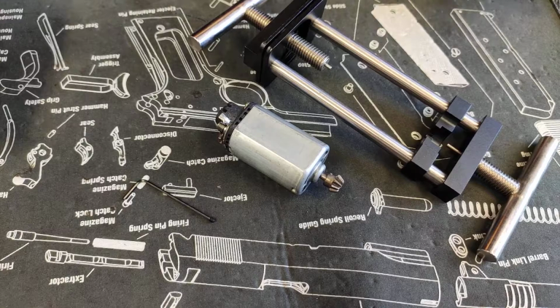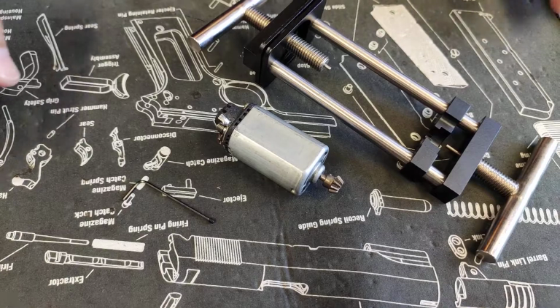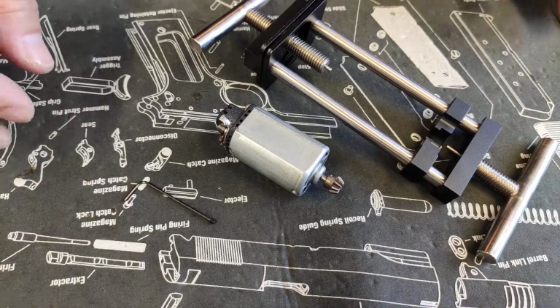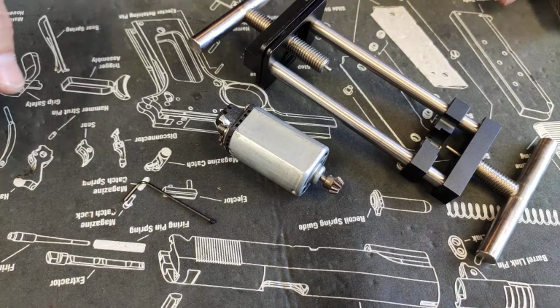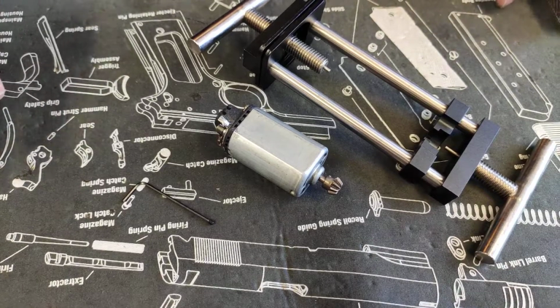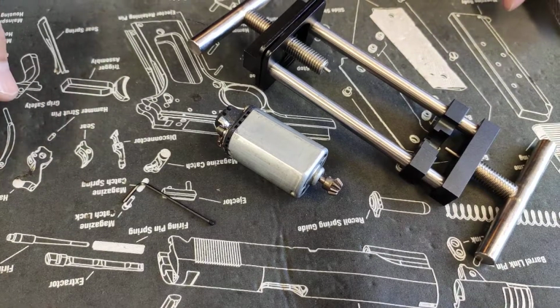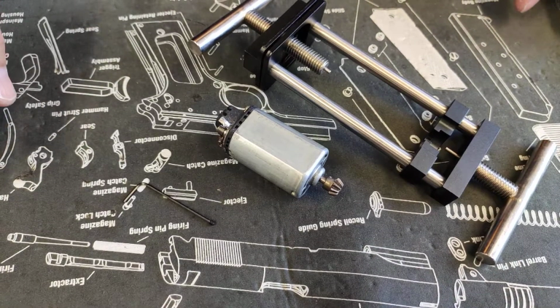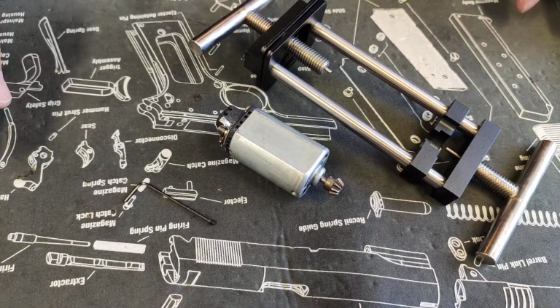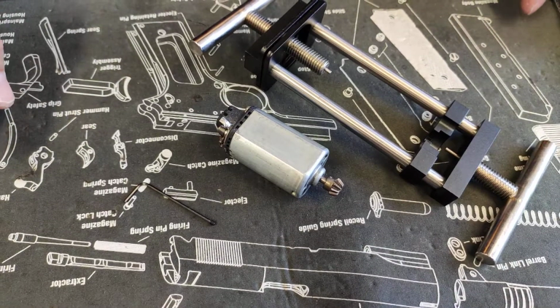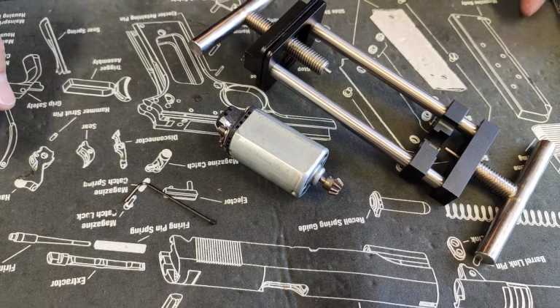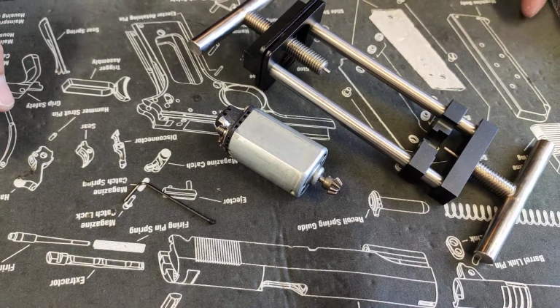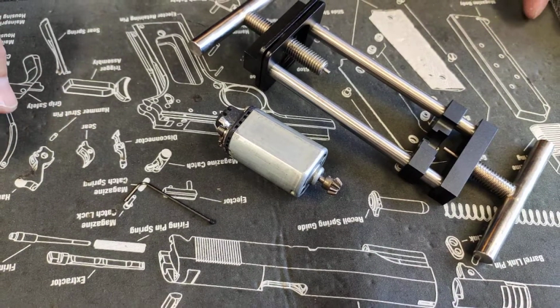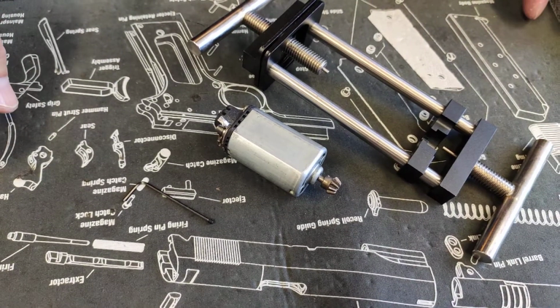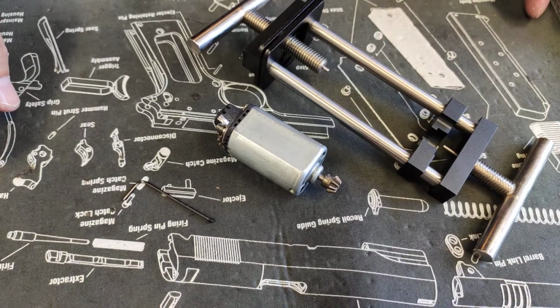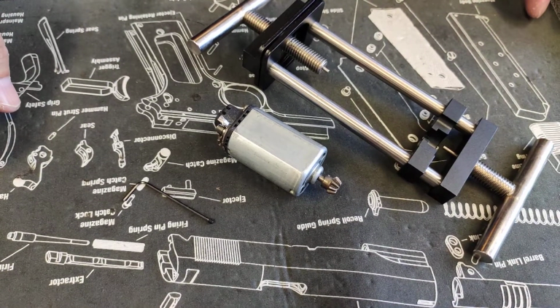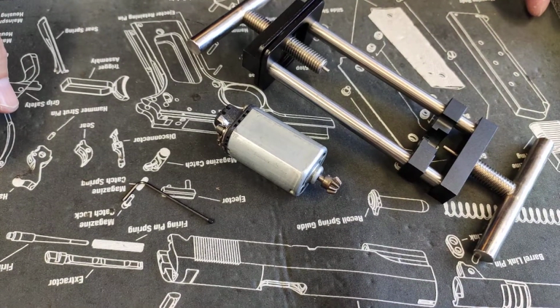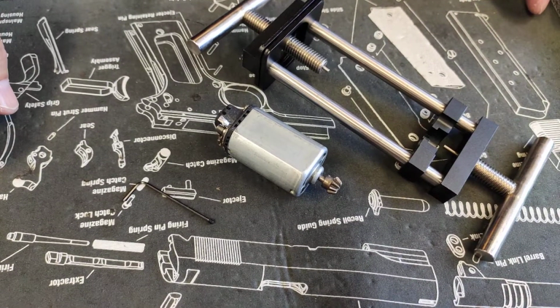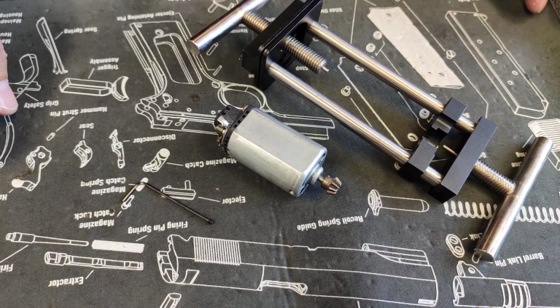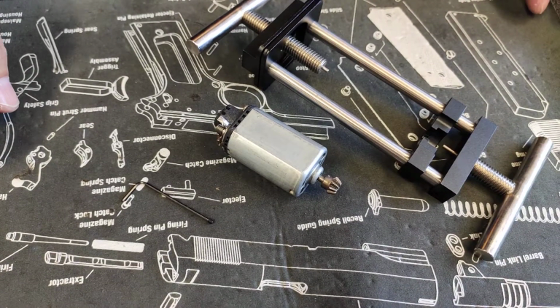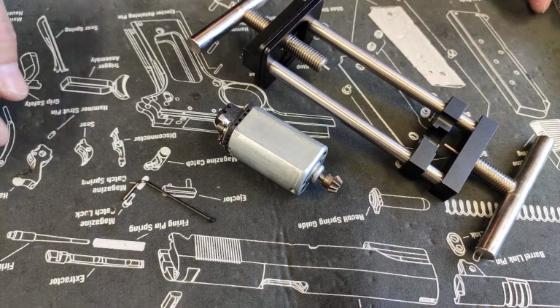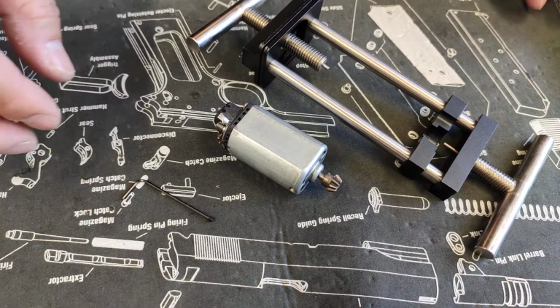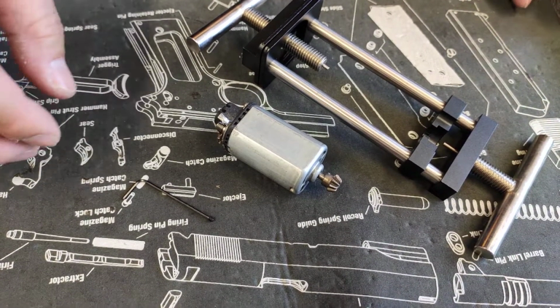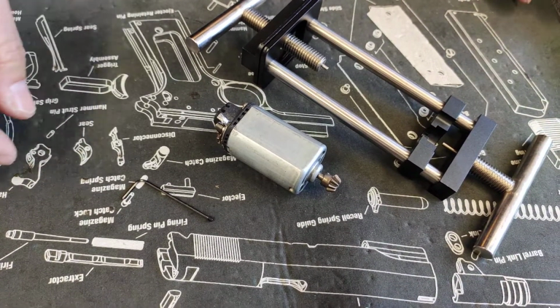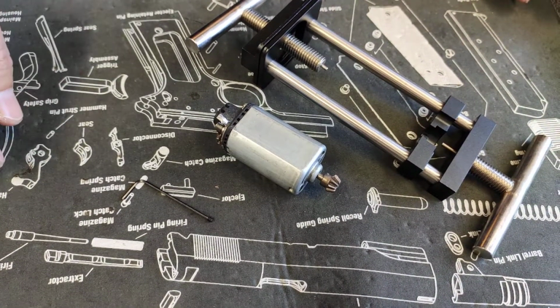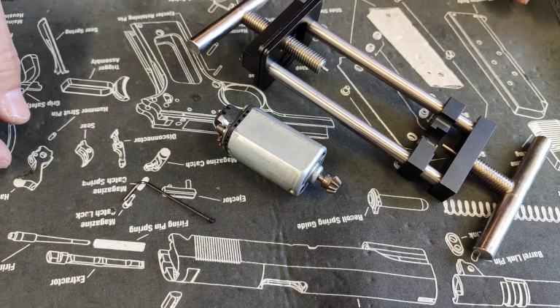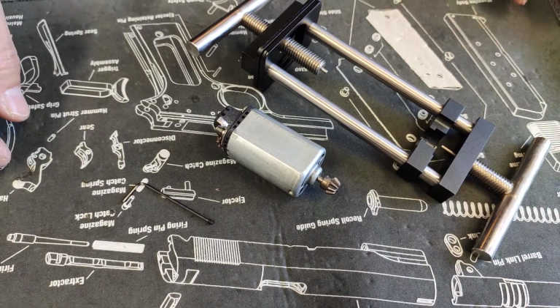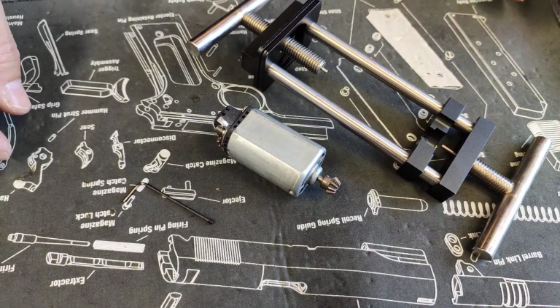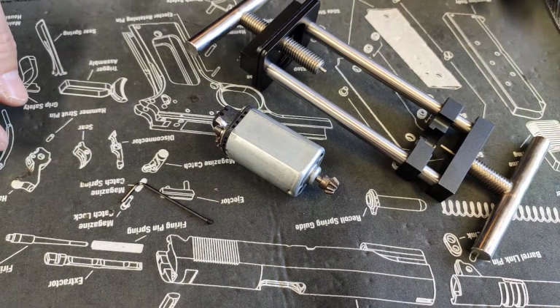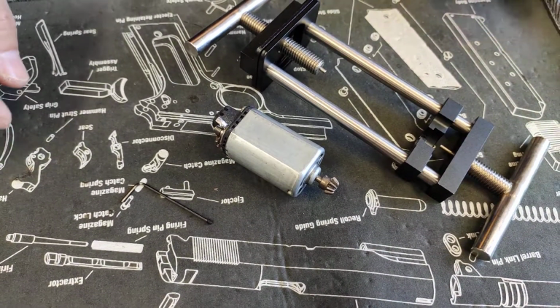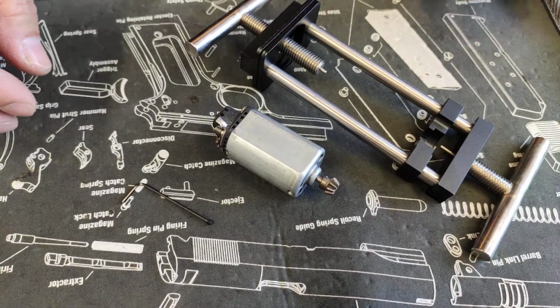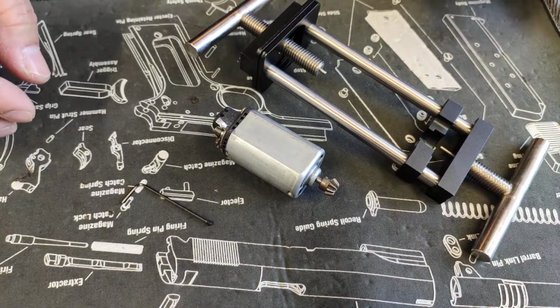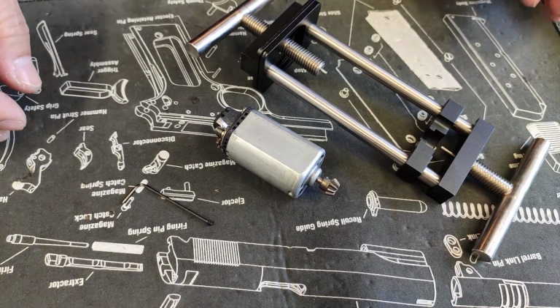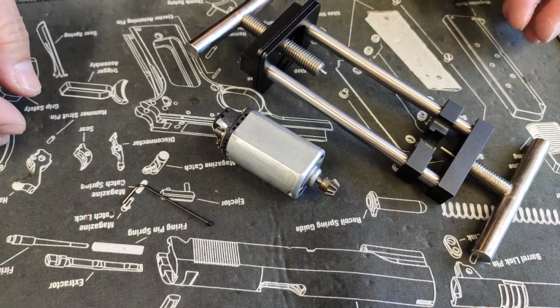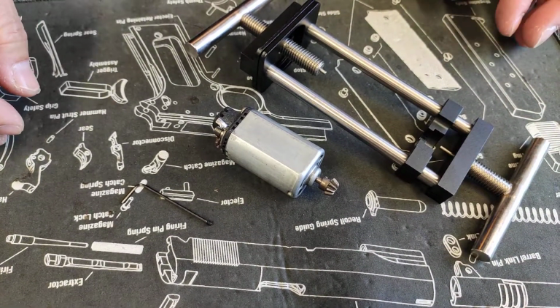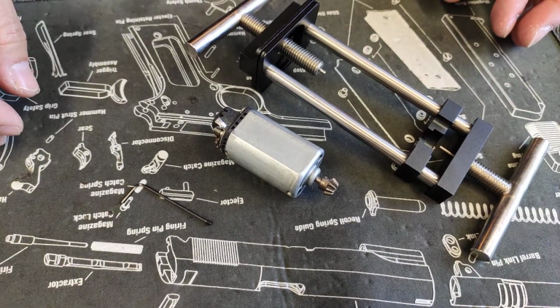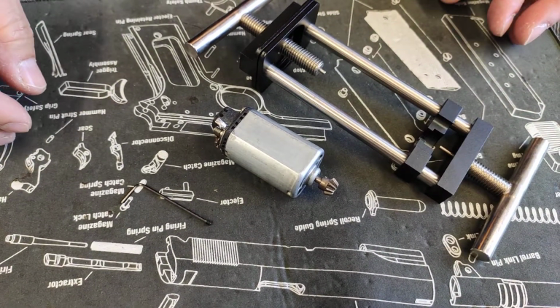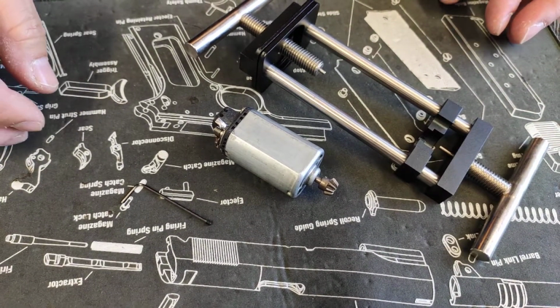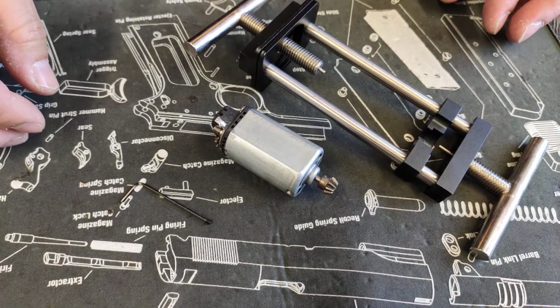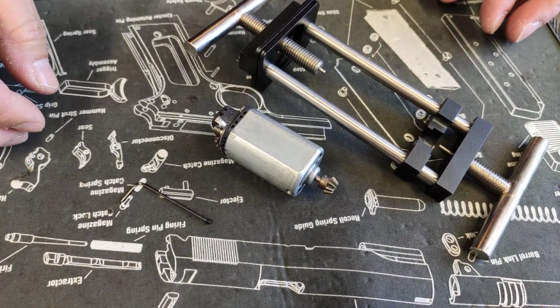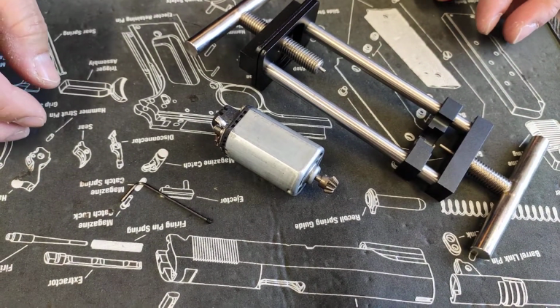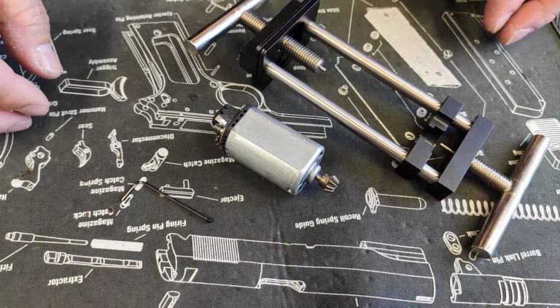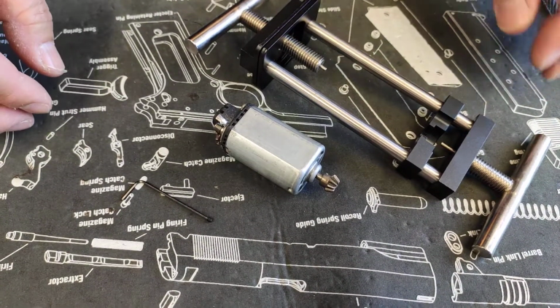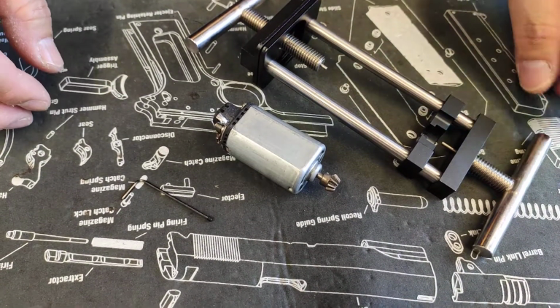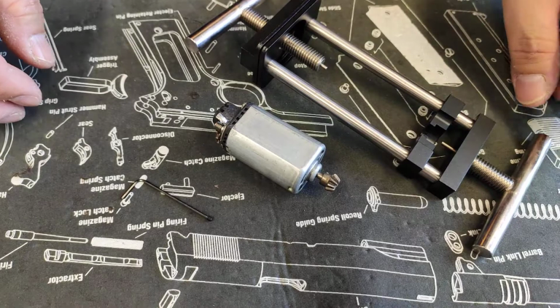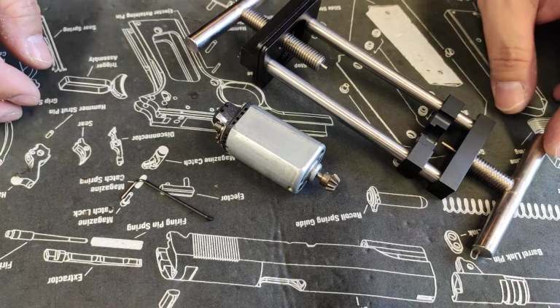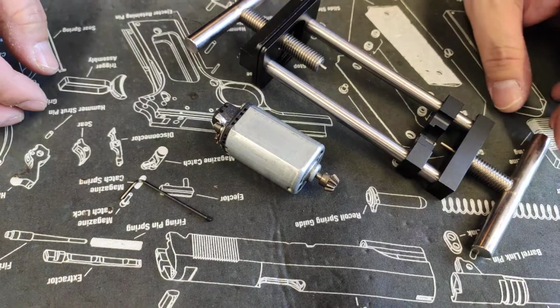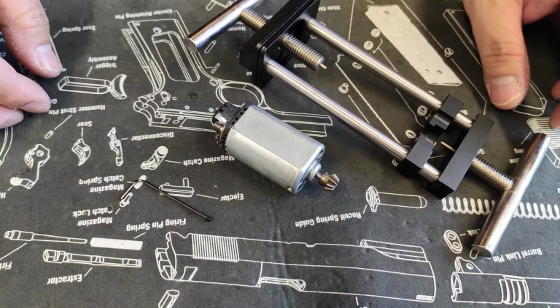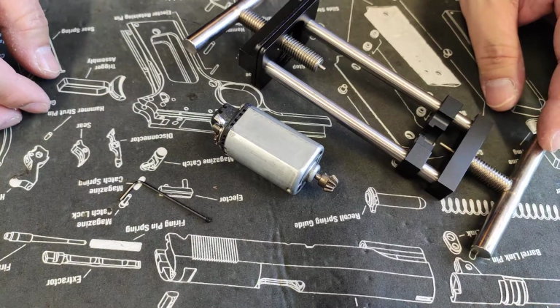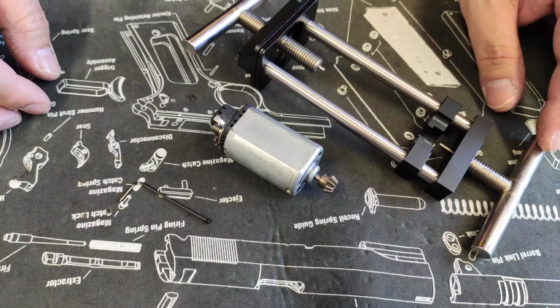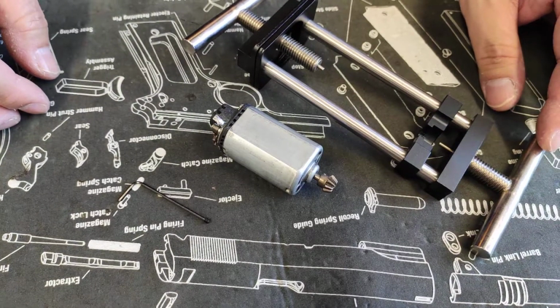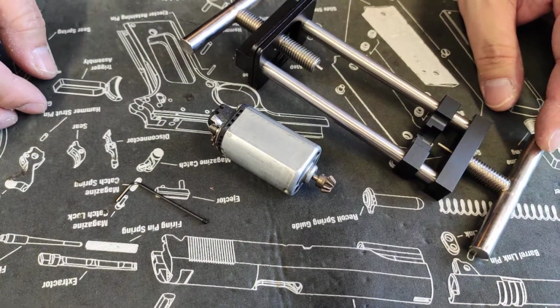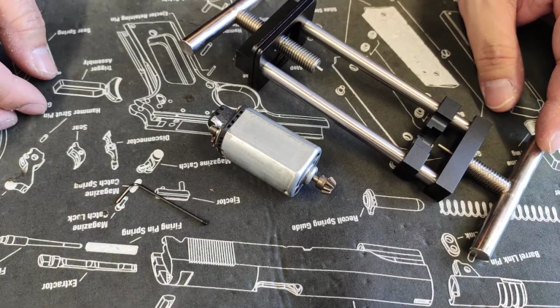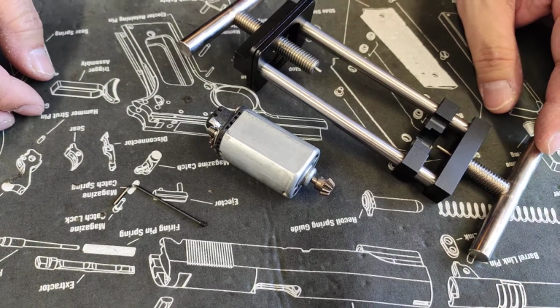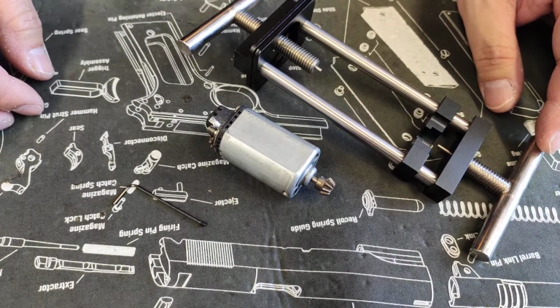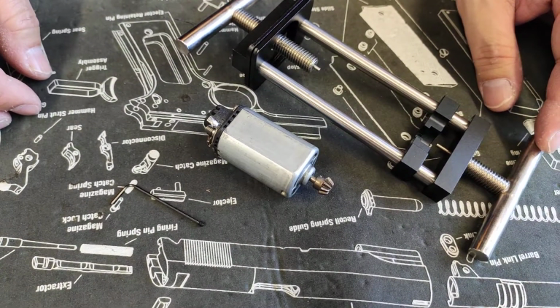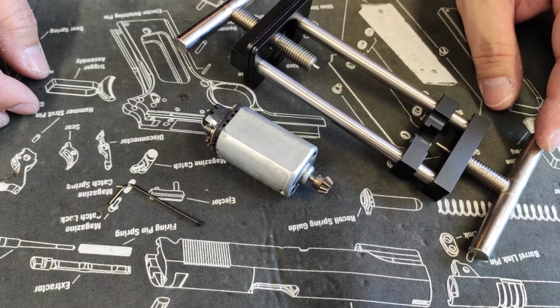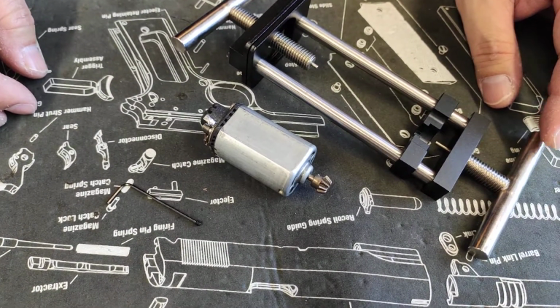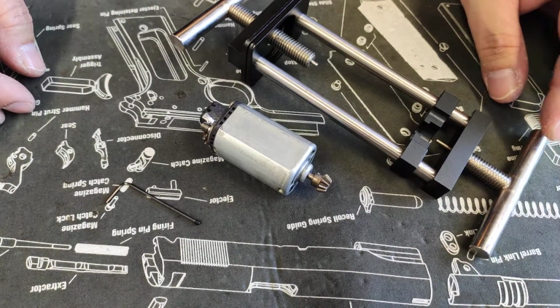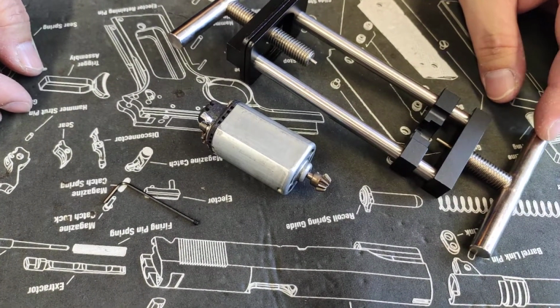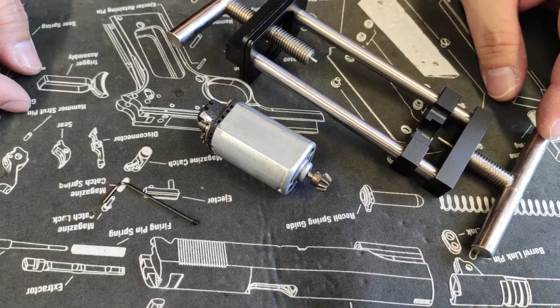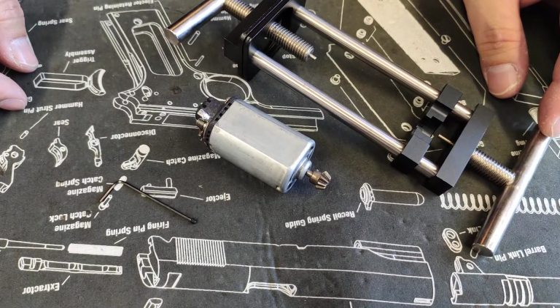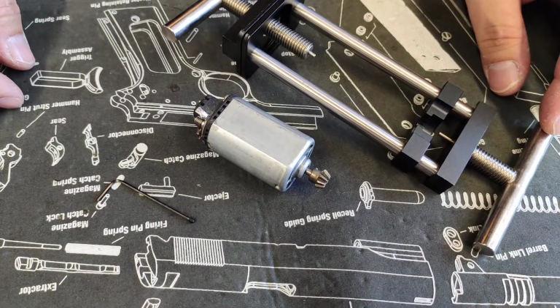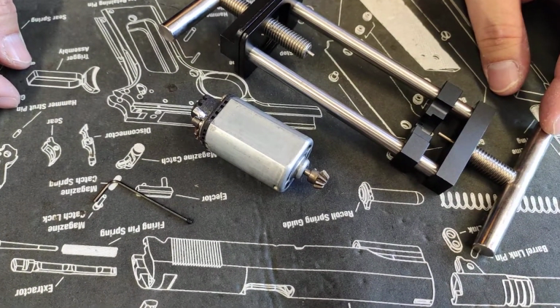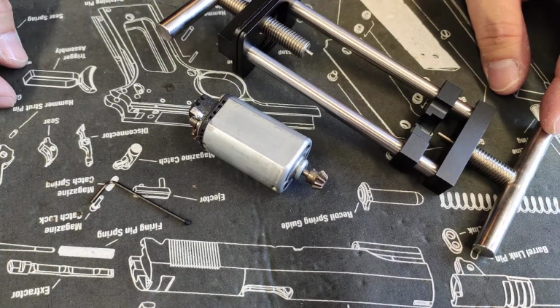This tutorial is basically to give you a coaching on how to use a pinion gear remover.